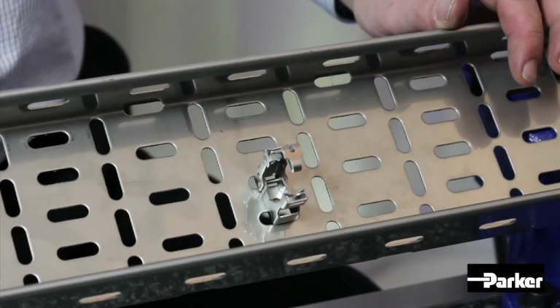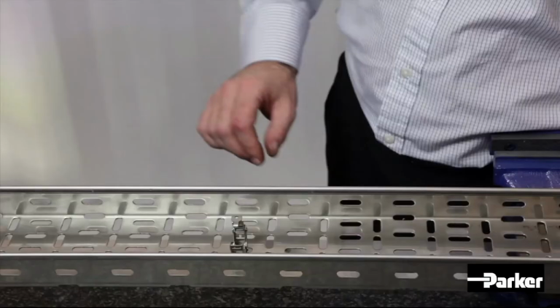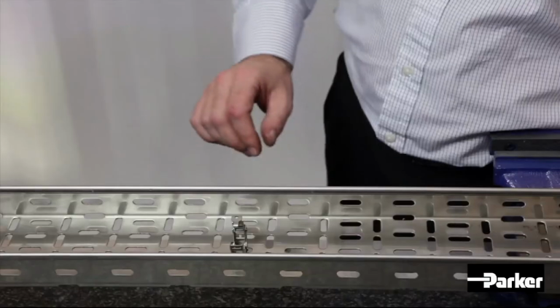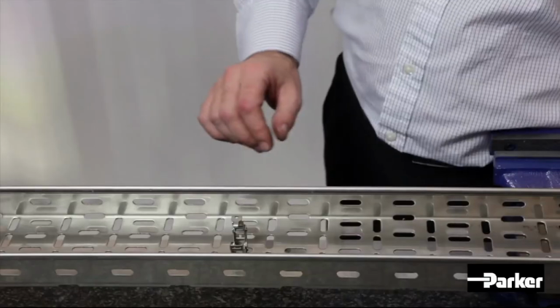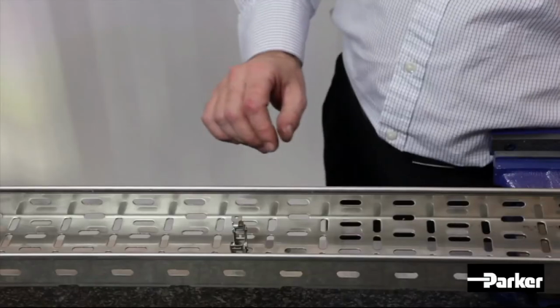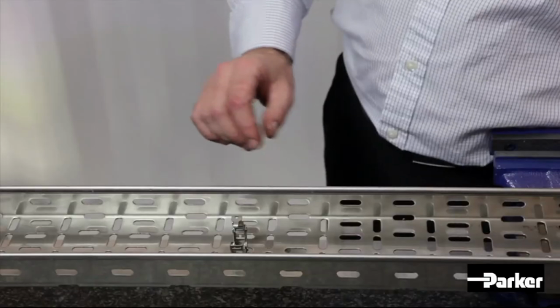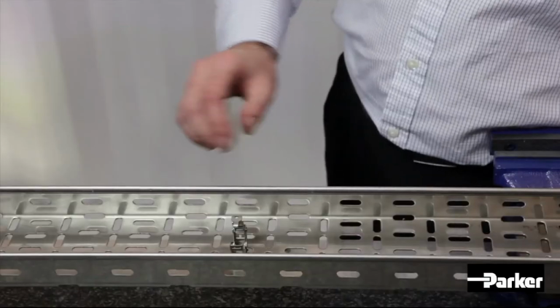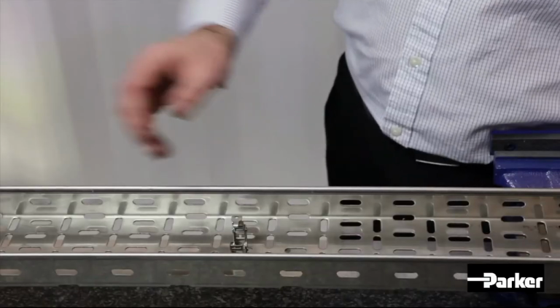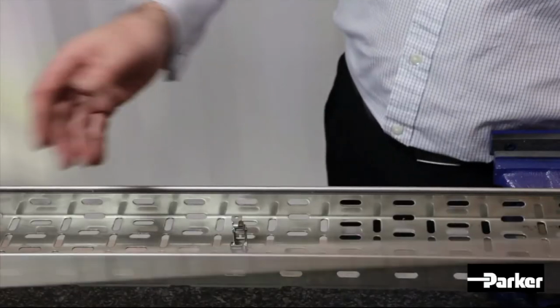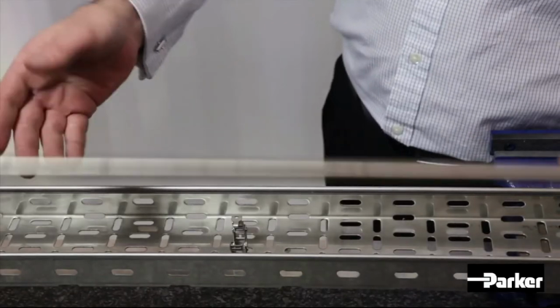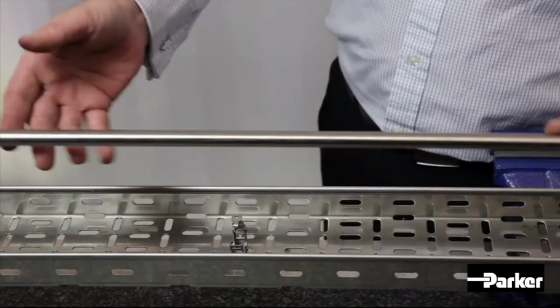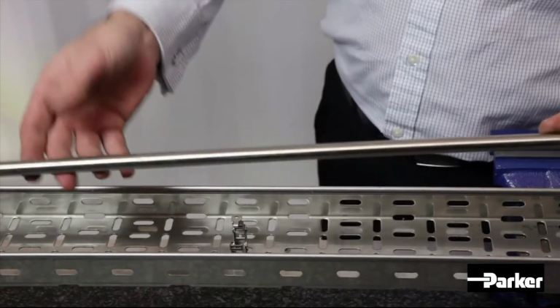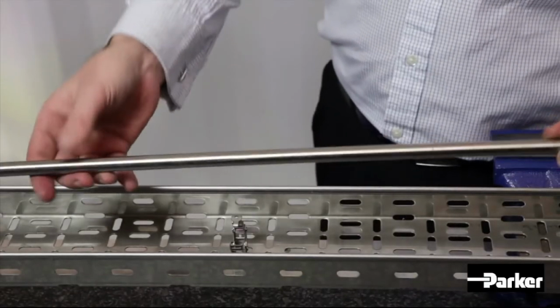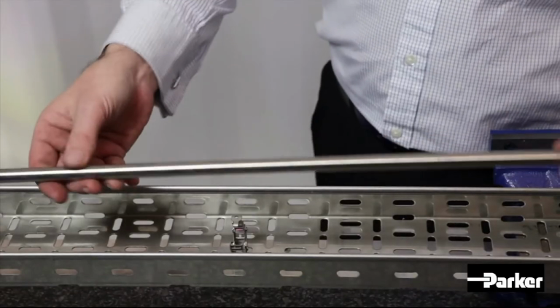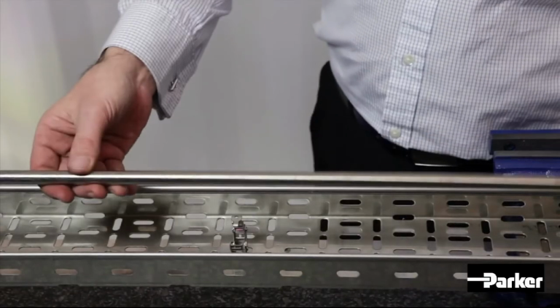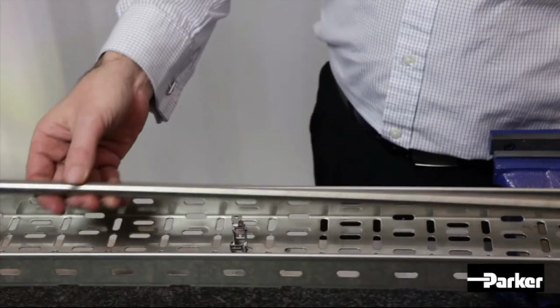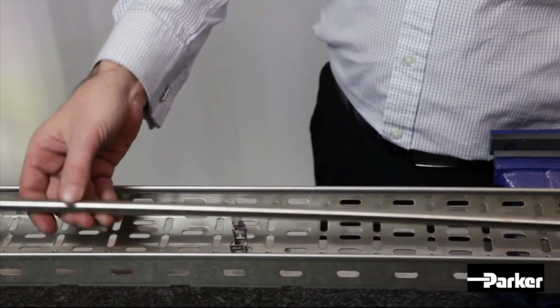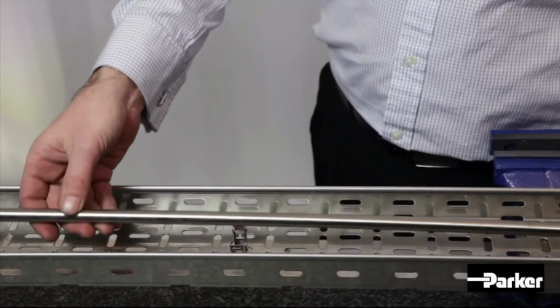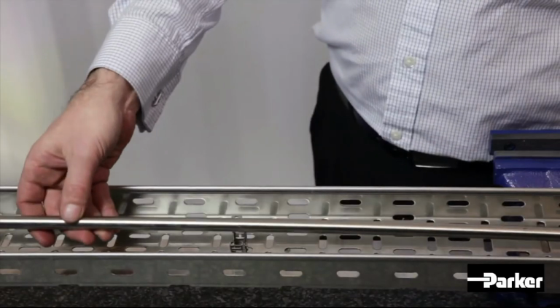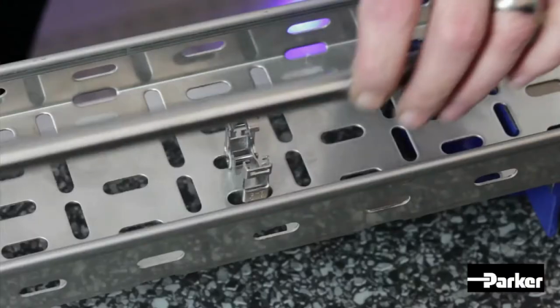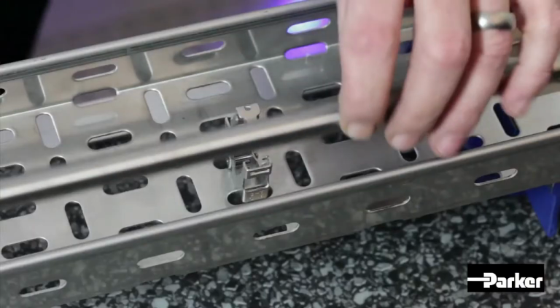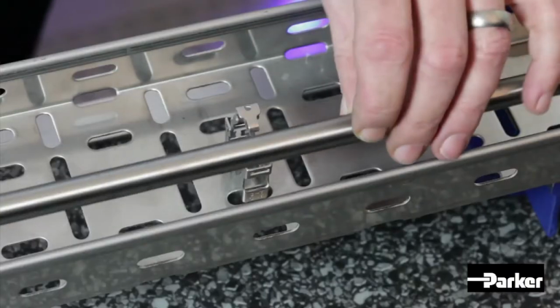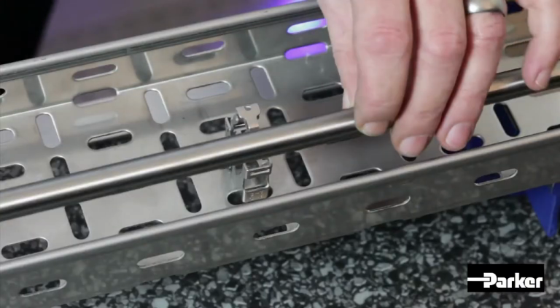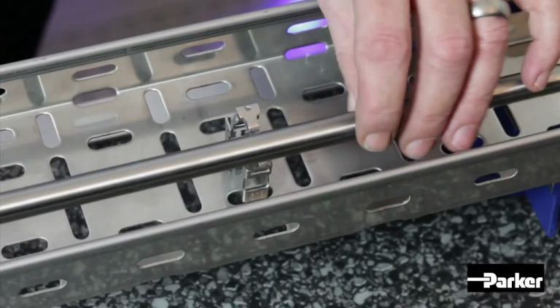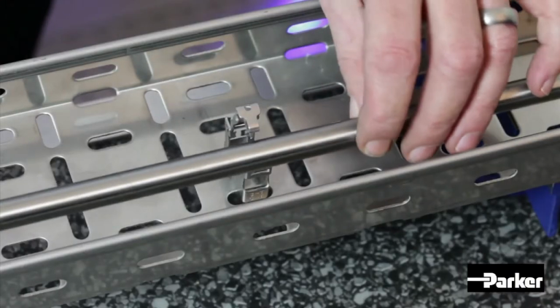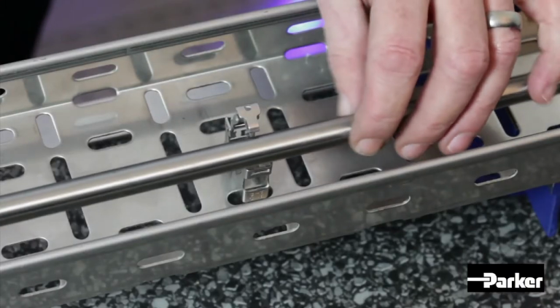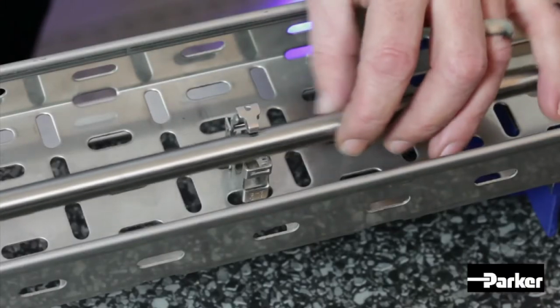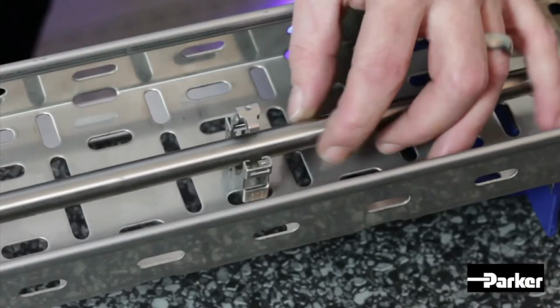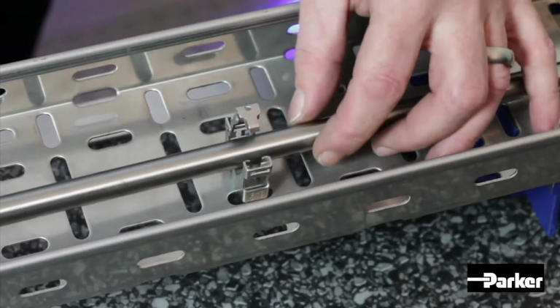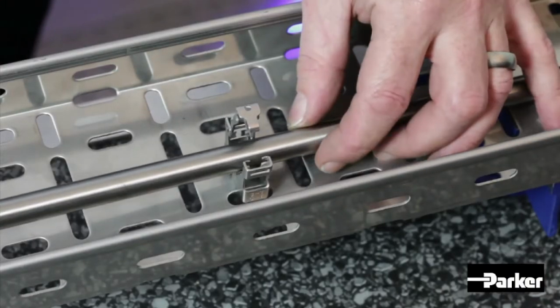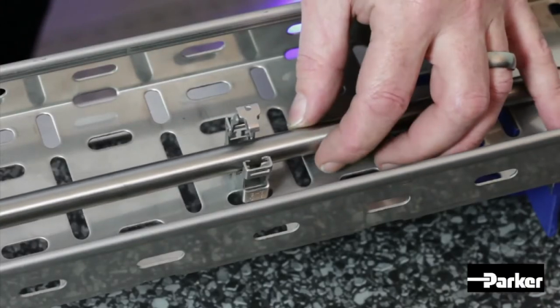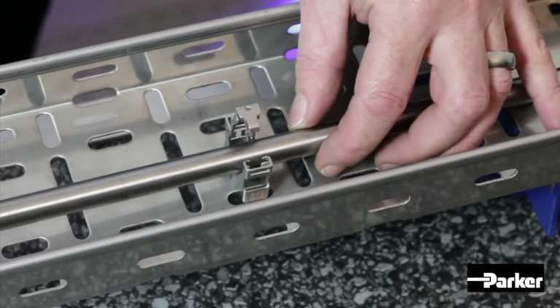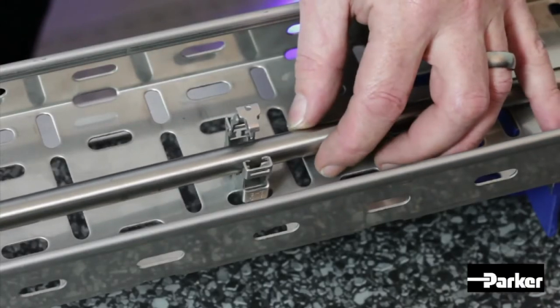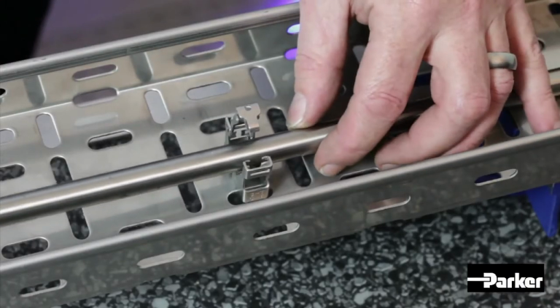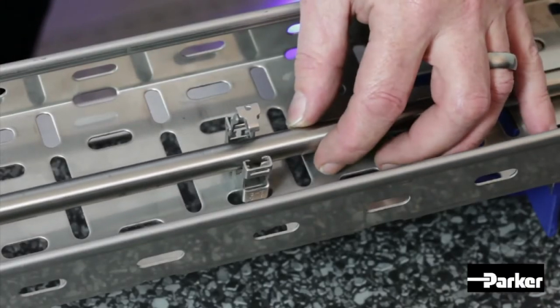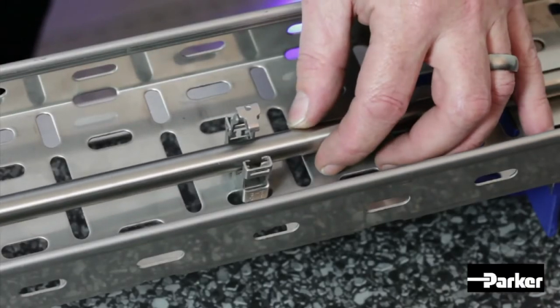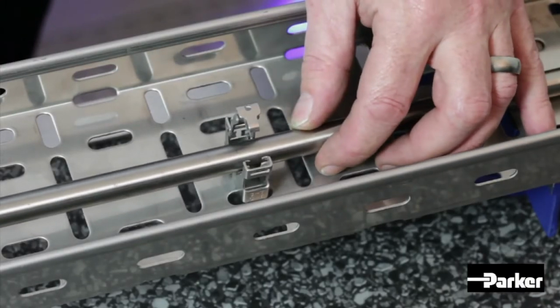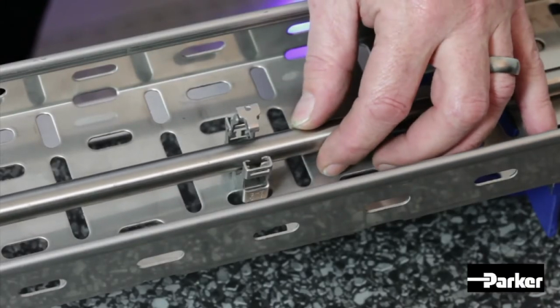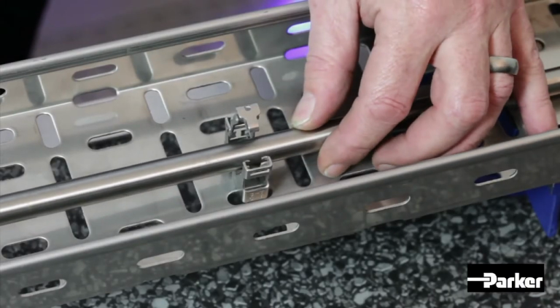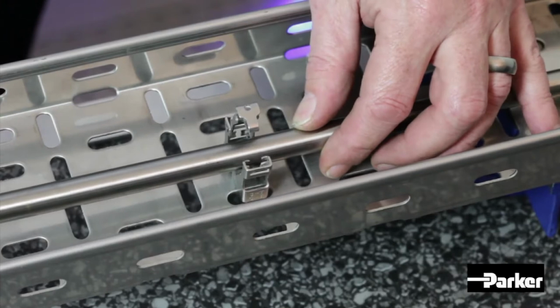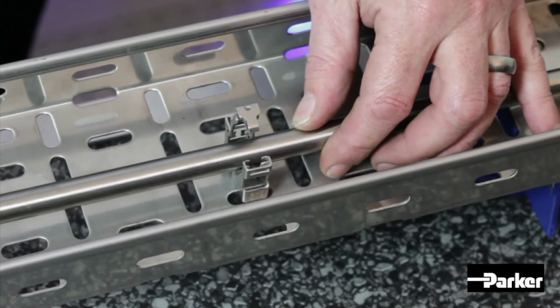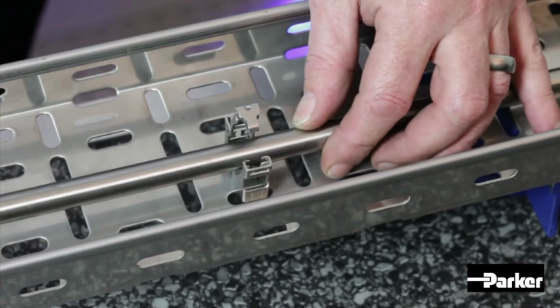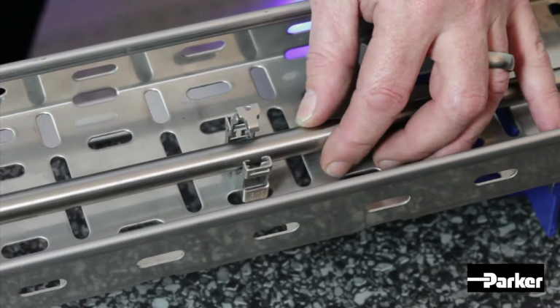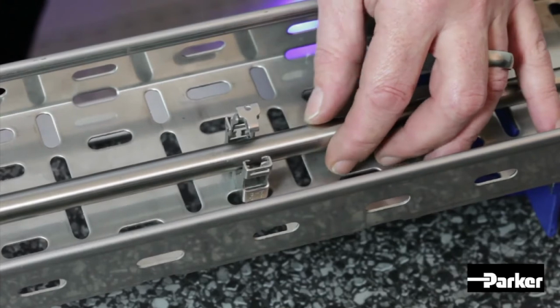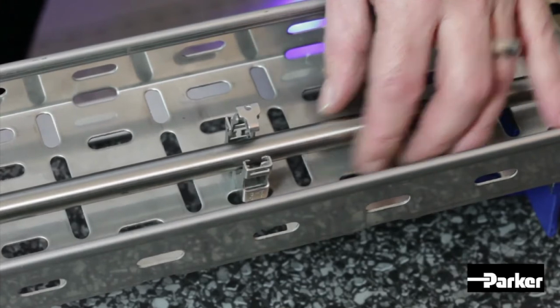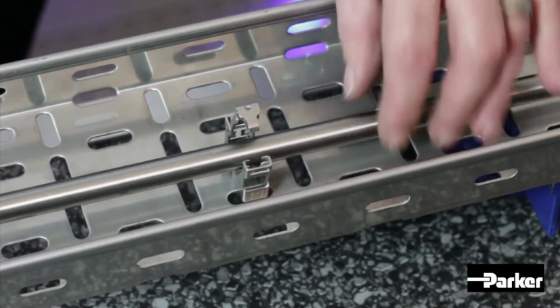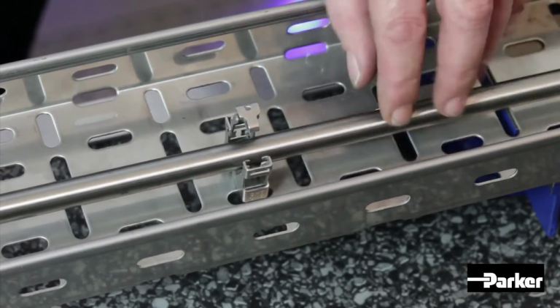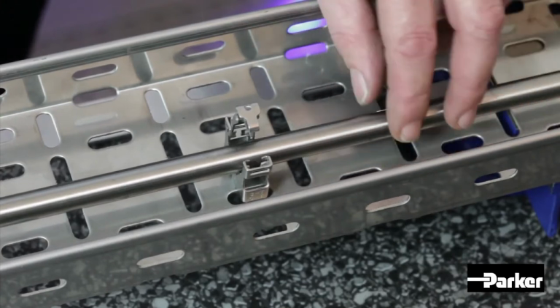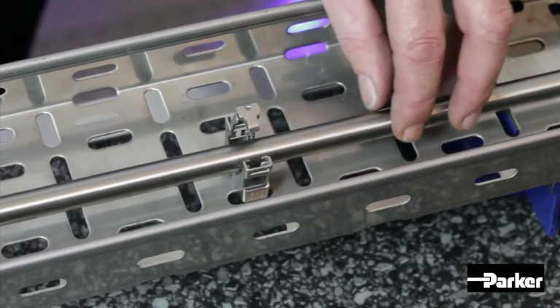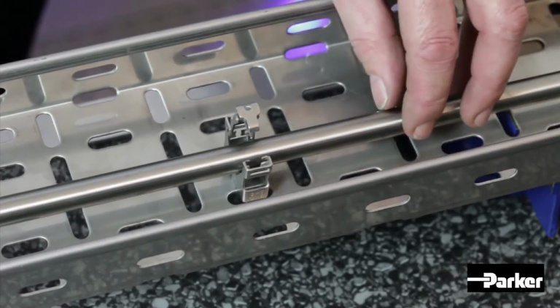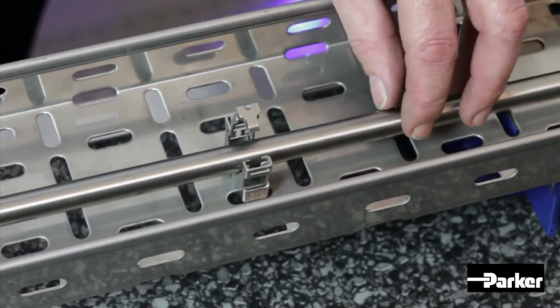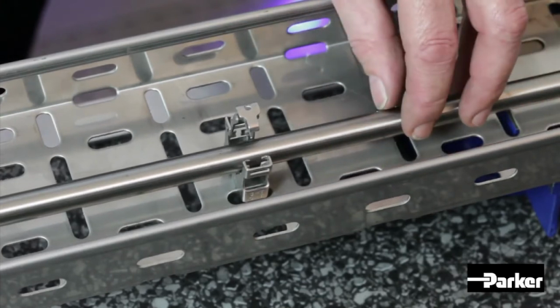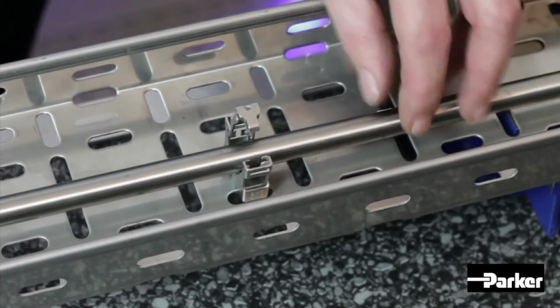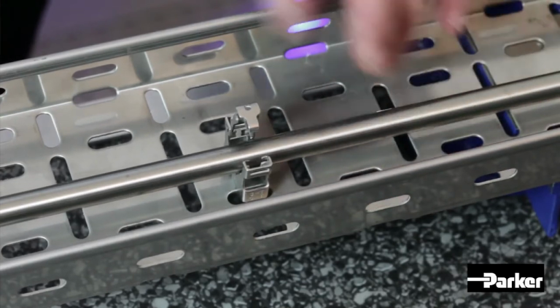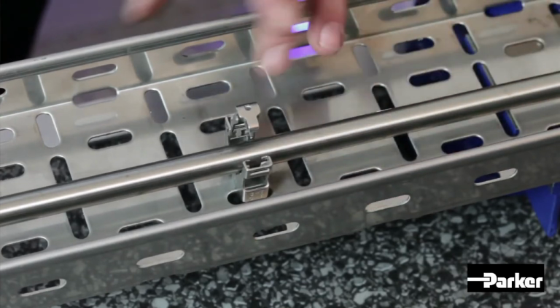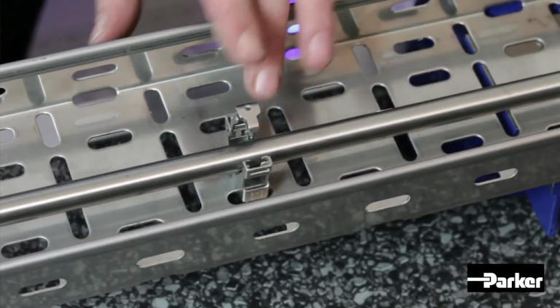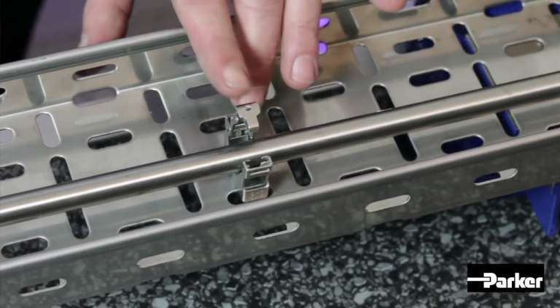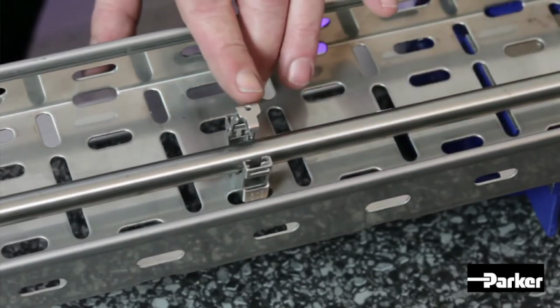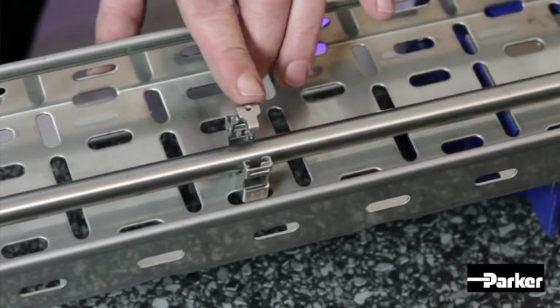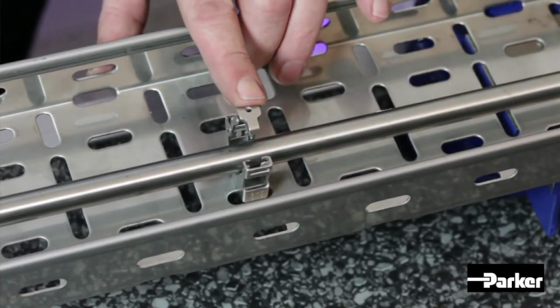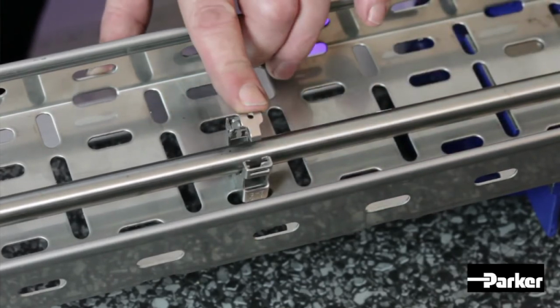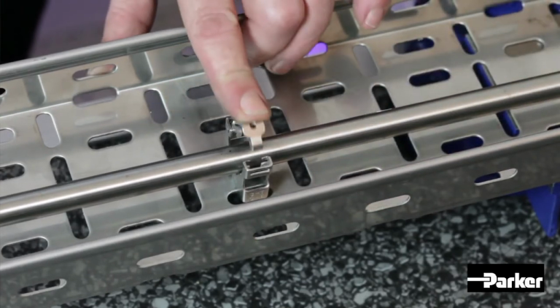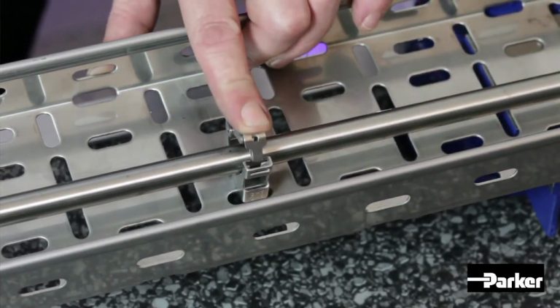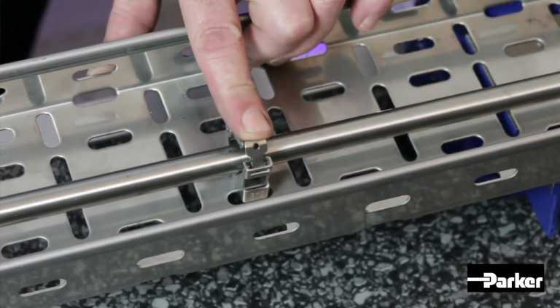Now, load the tubing into the clamps resting freely and close down the clamp arm as shown.